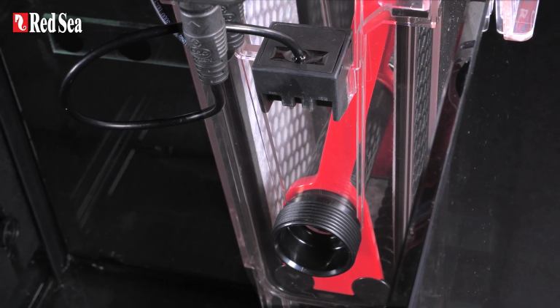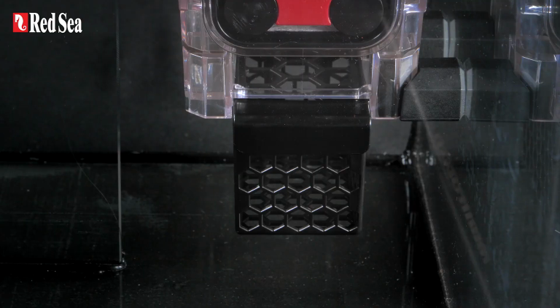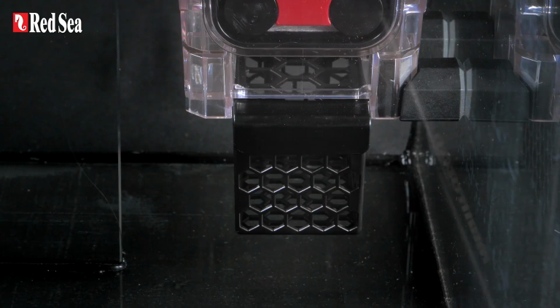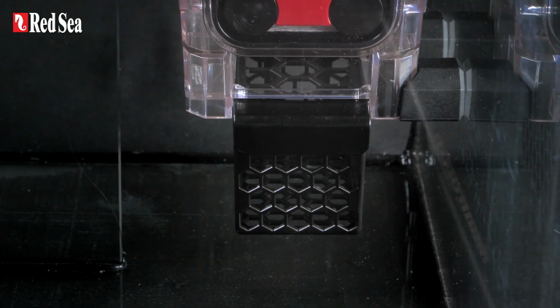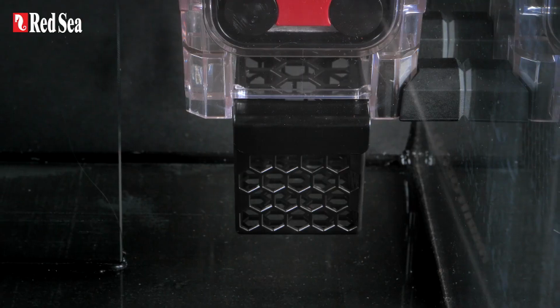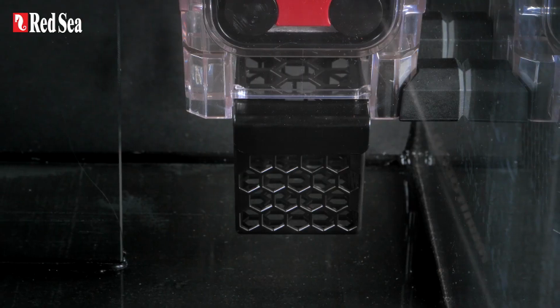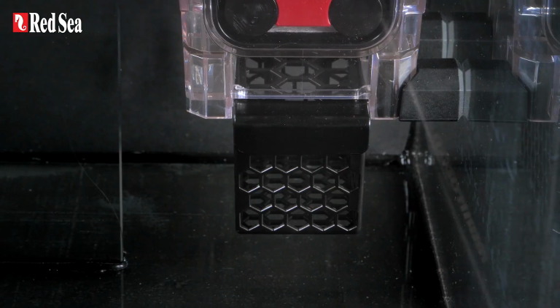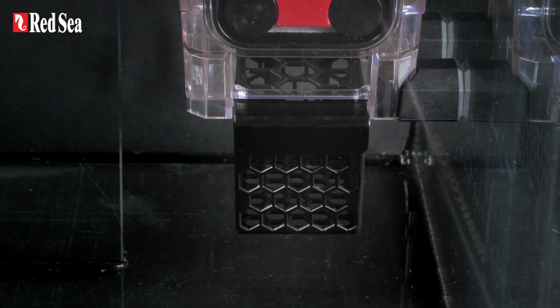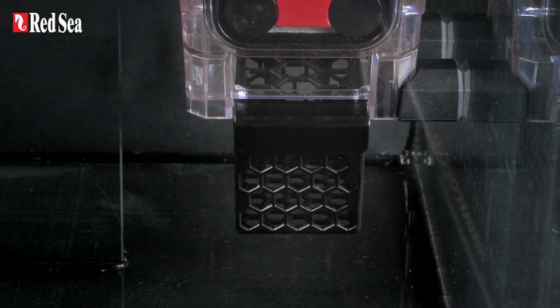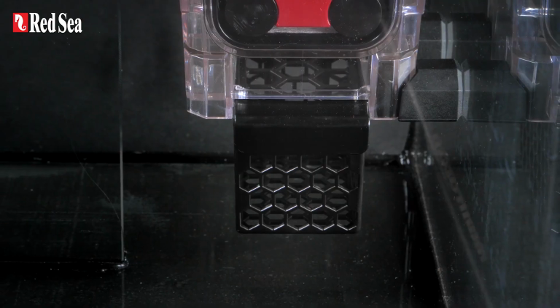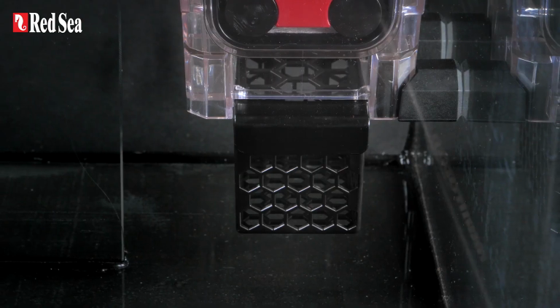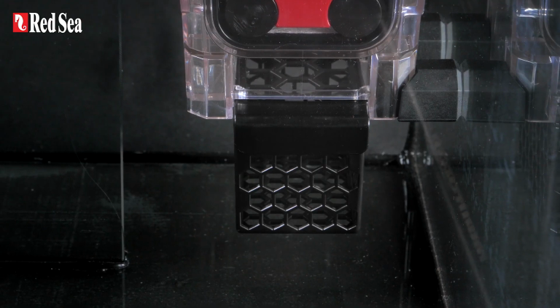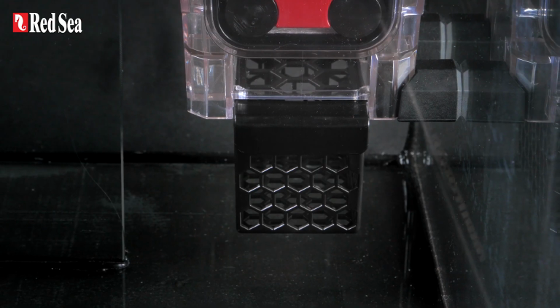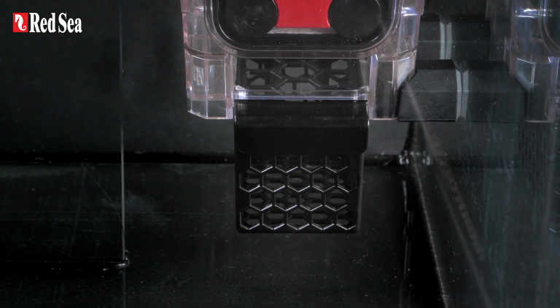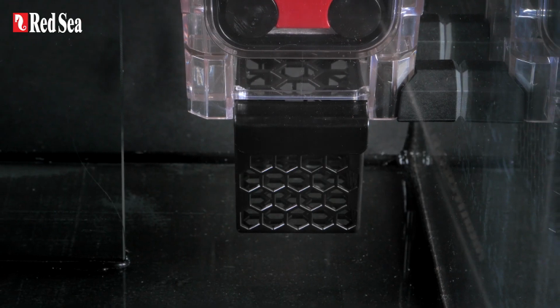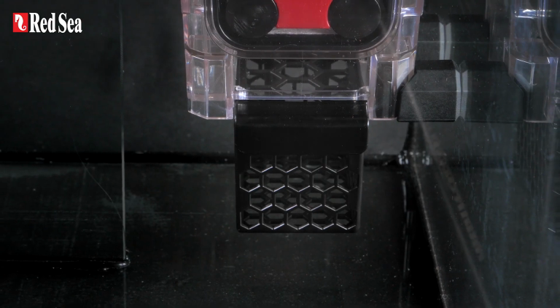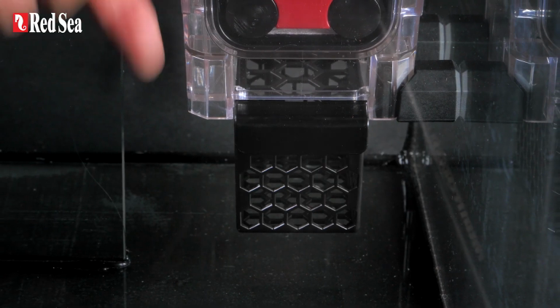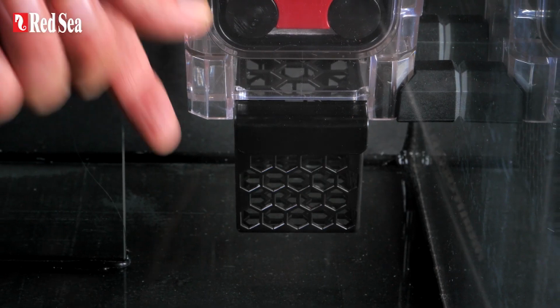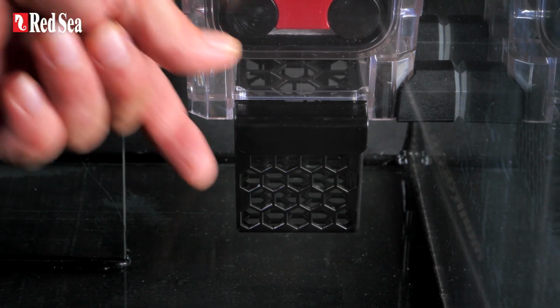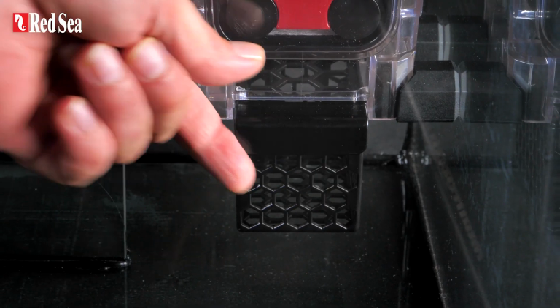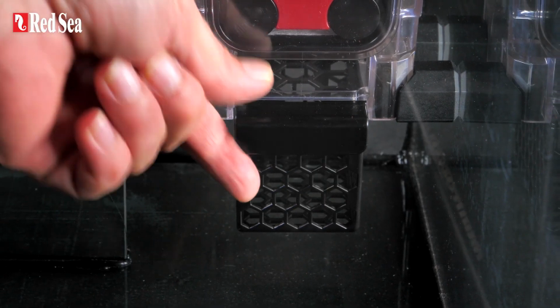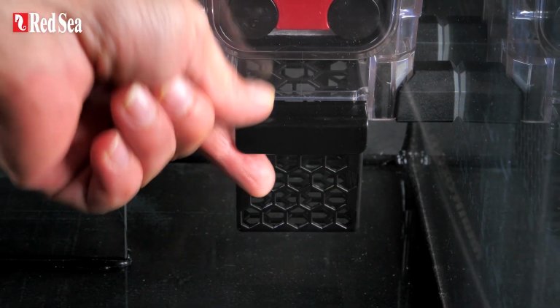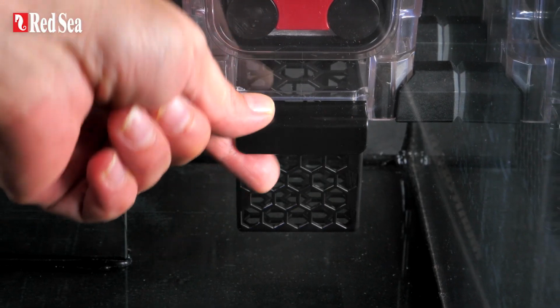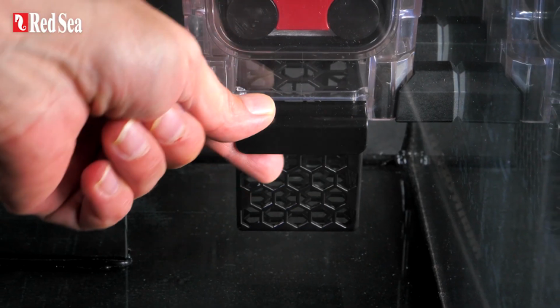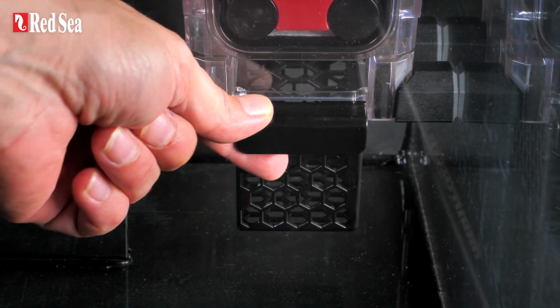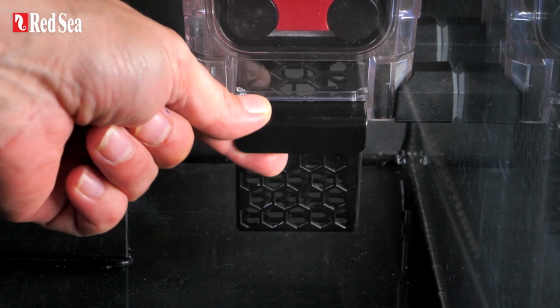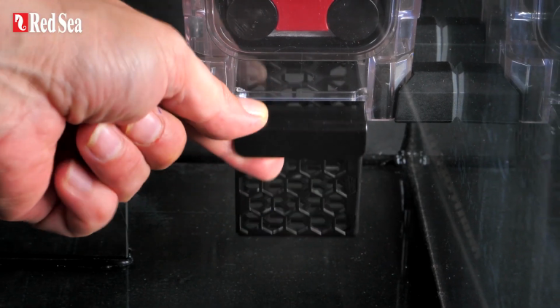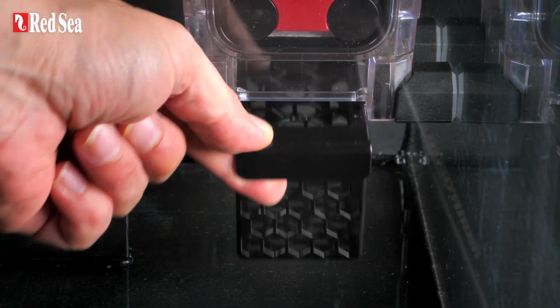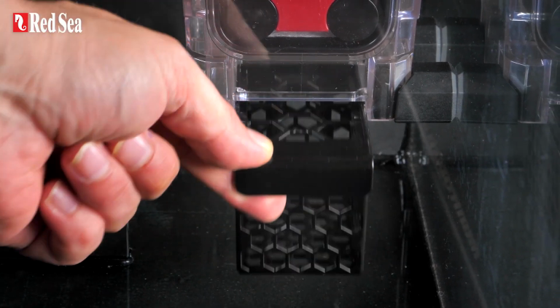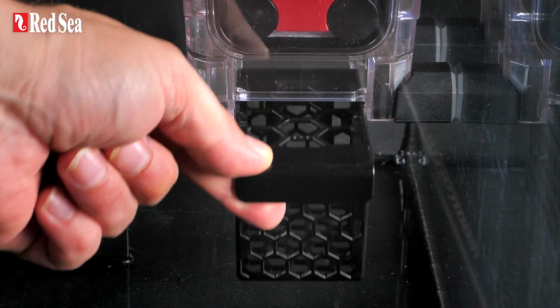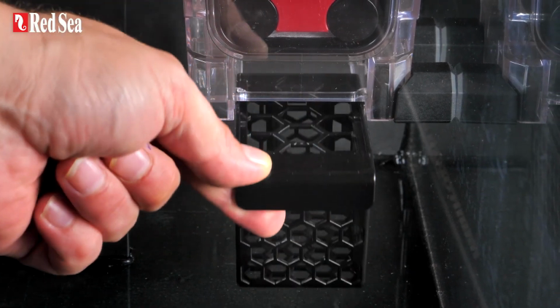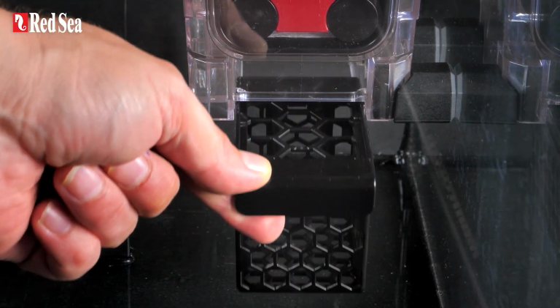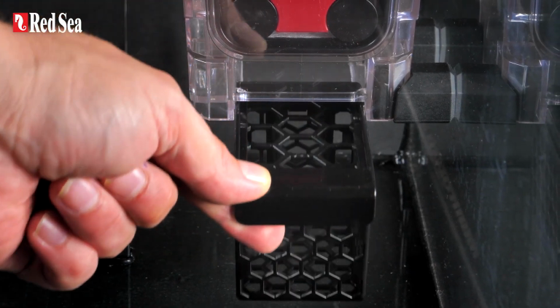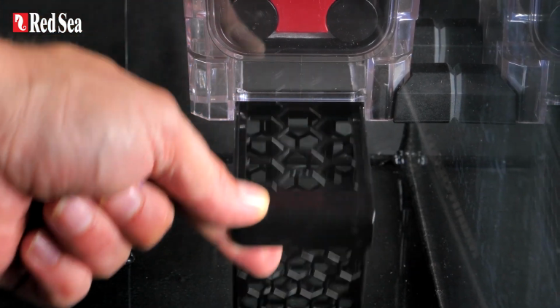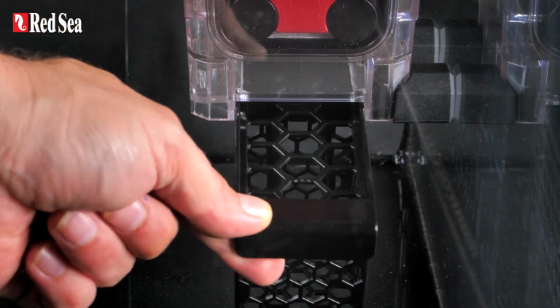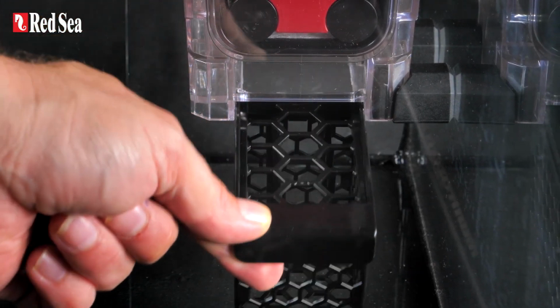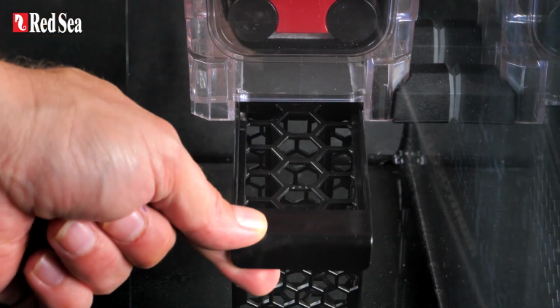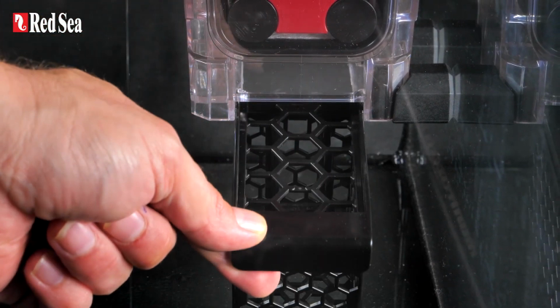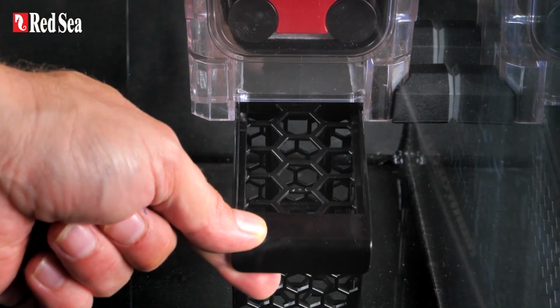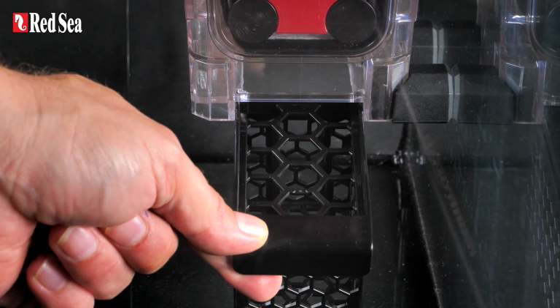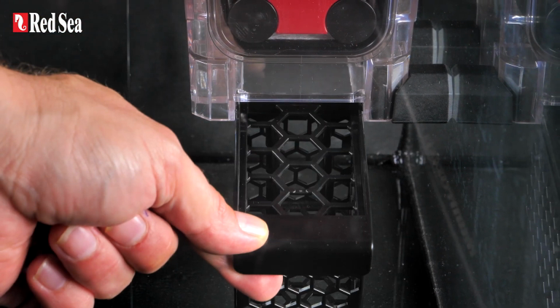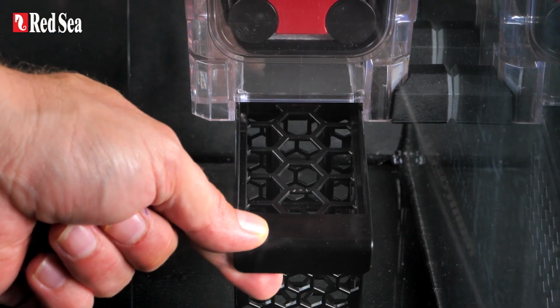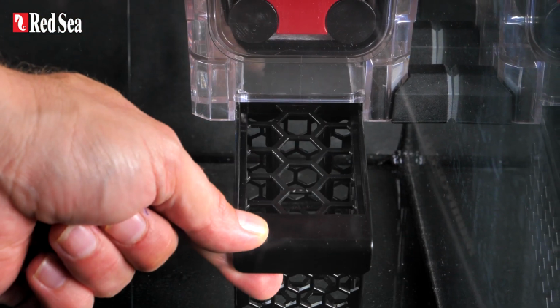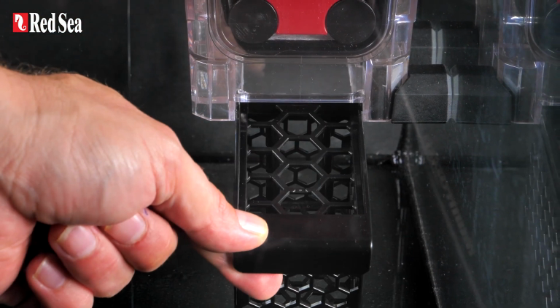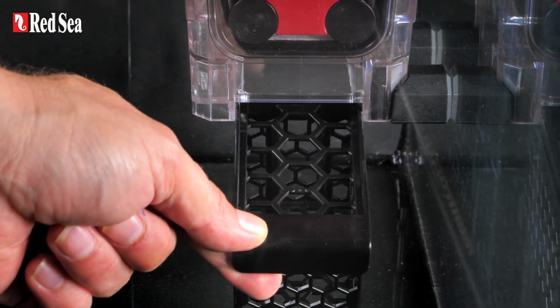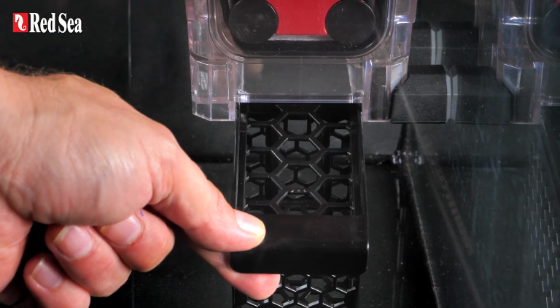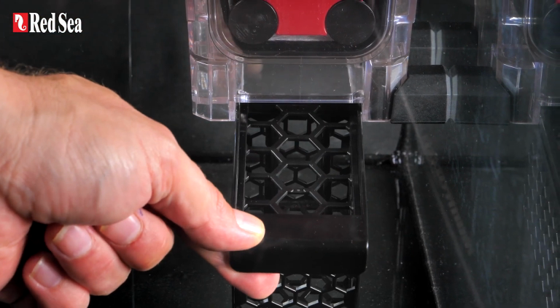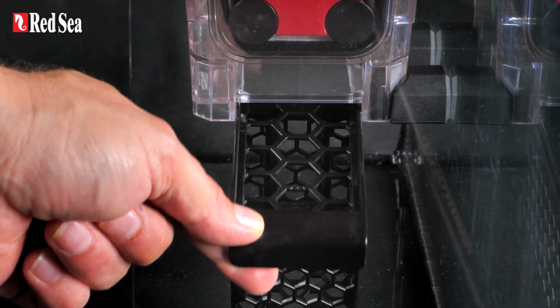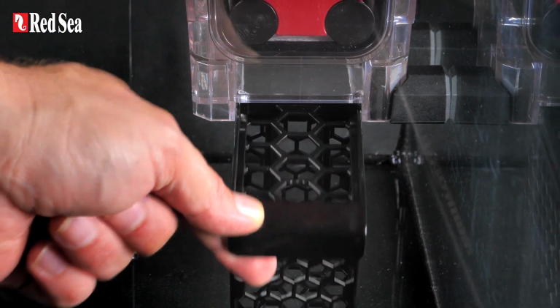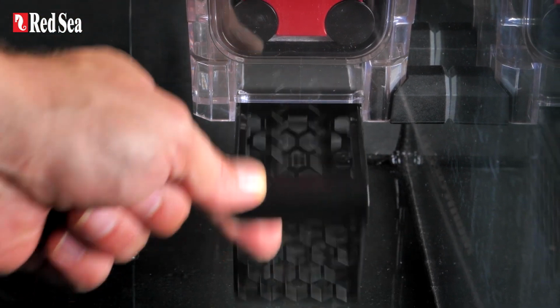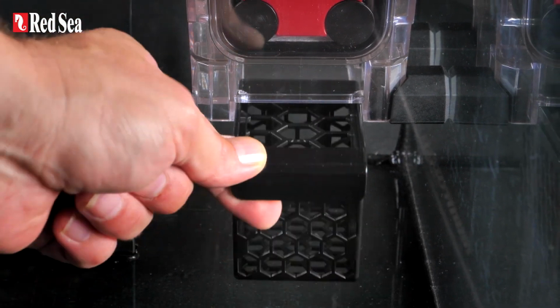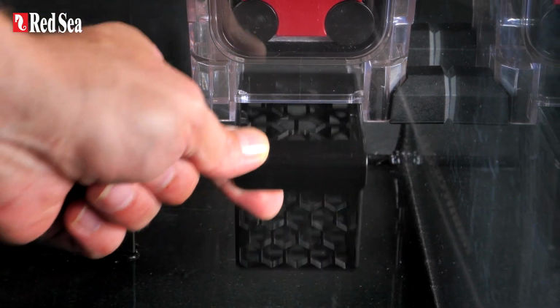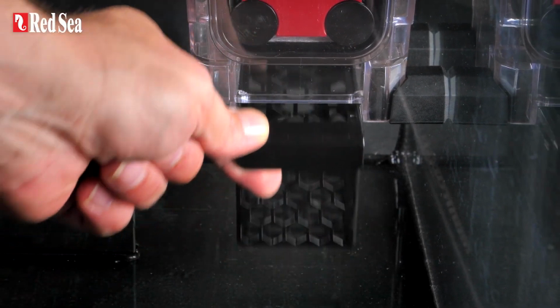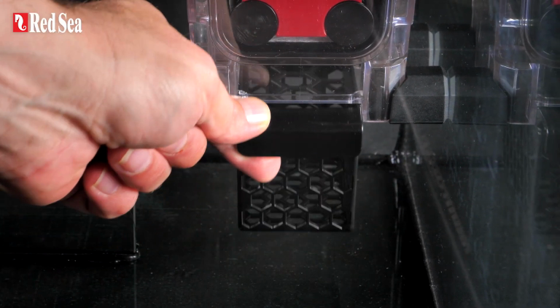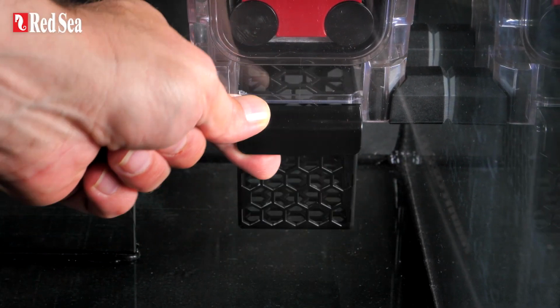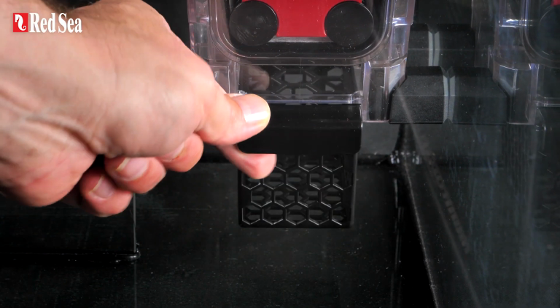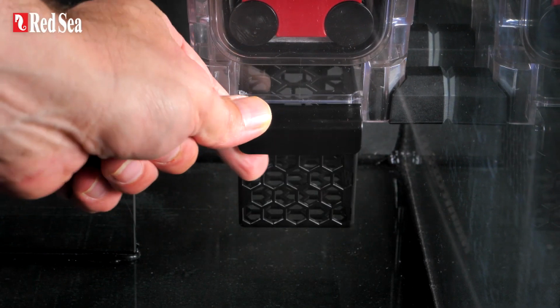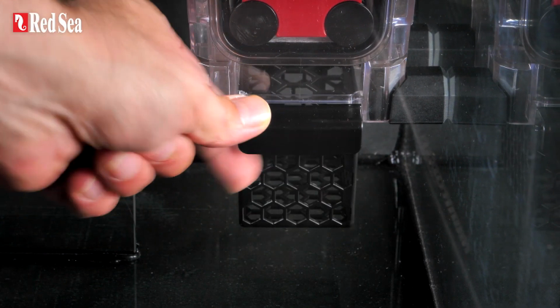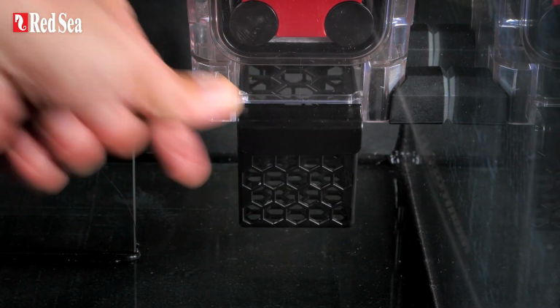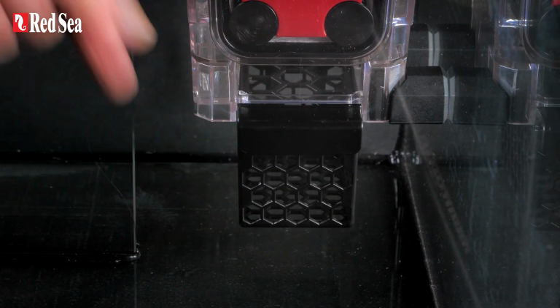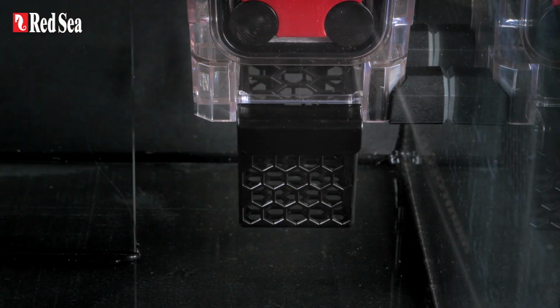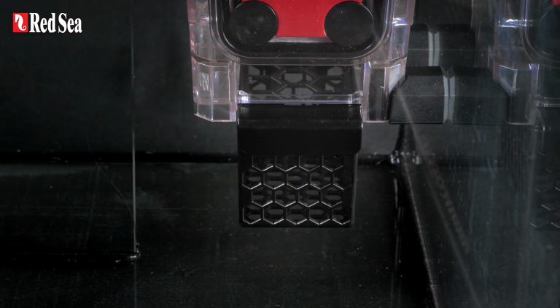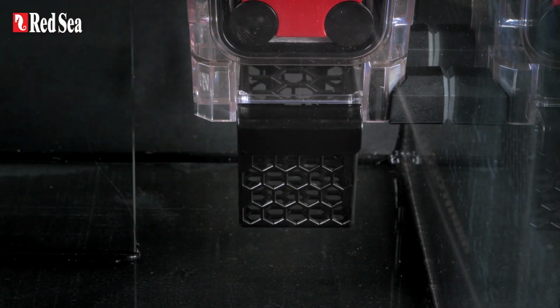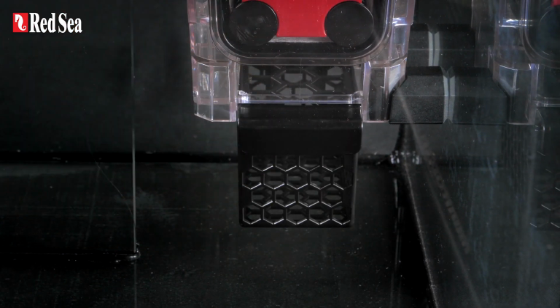As an added extra, the ReefMAT 250 includes an integrated media basket for additional chemical filtration.